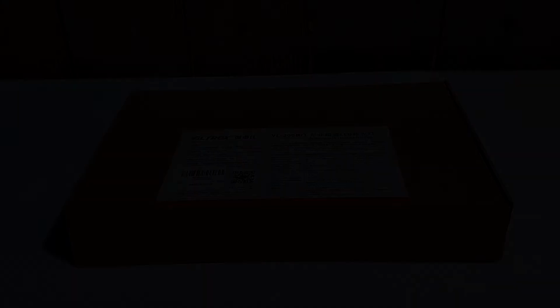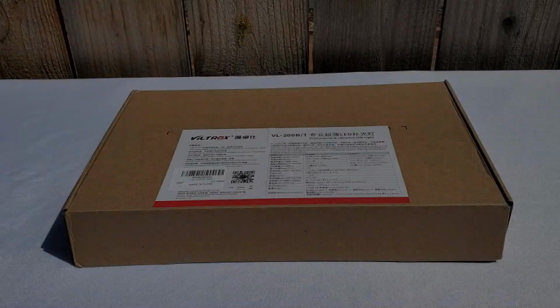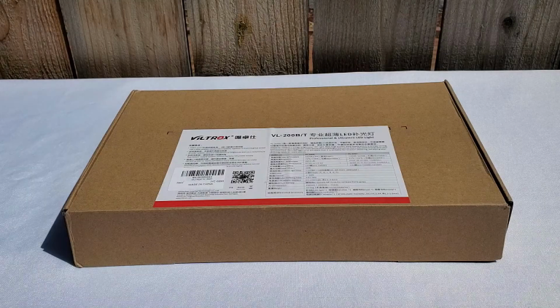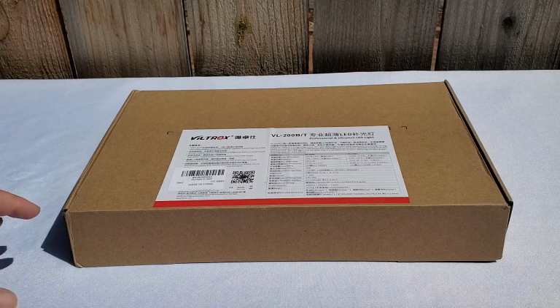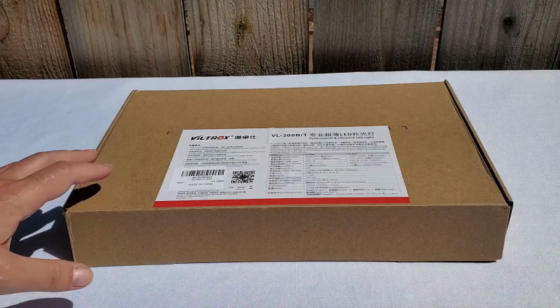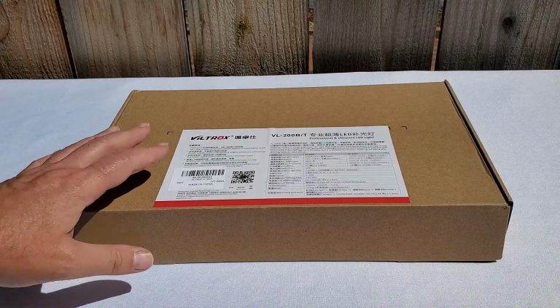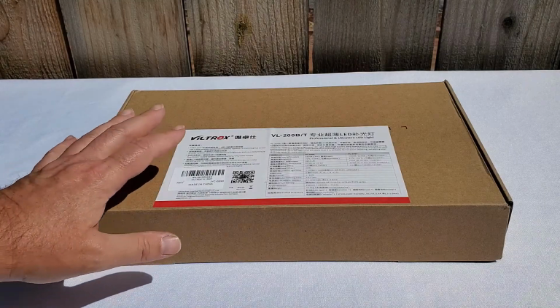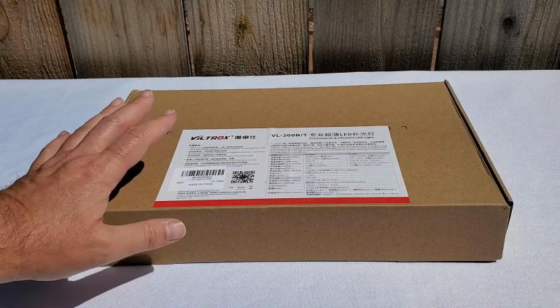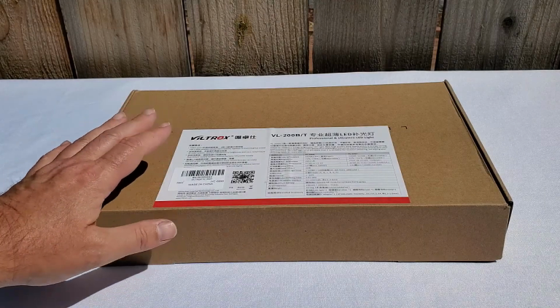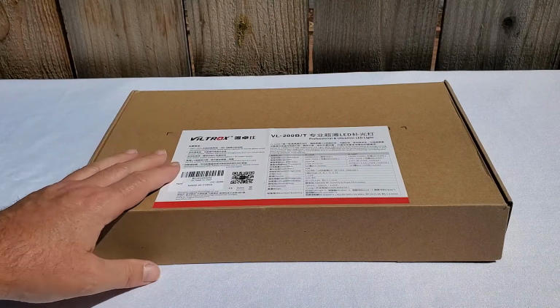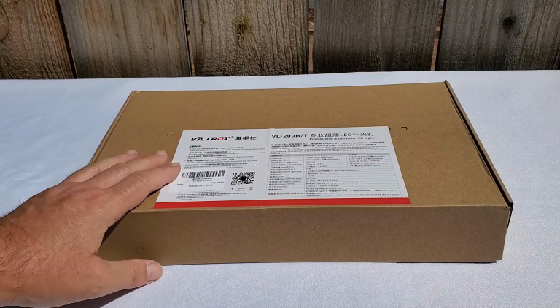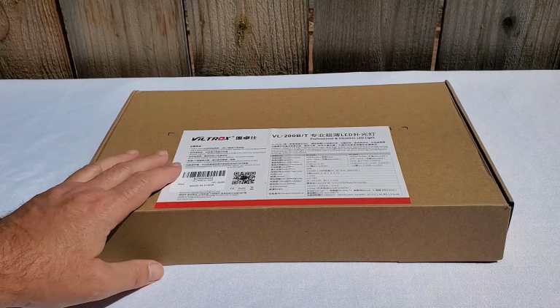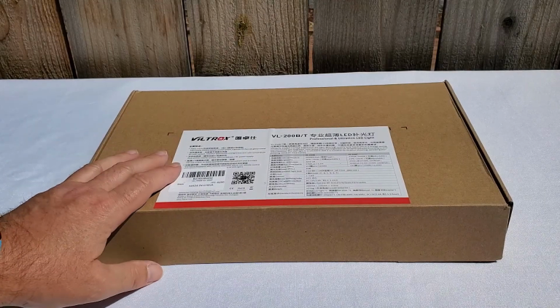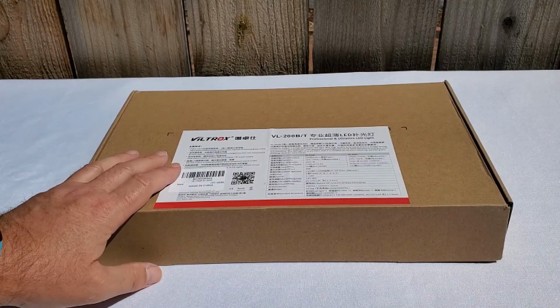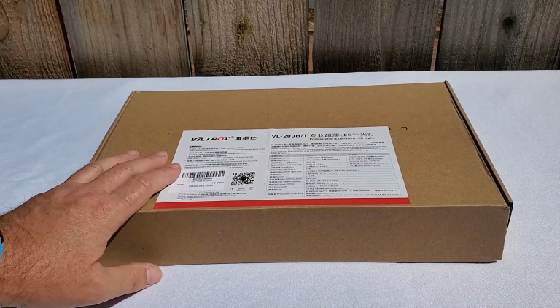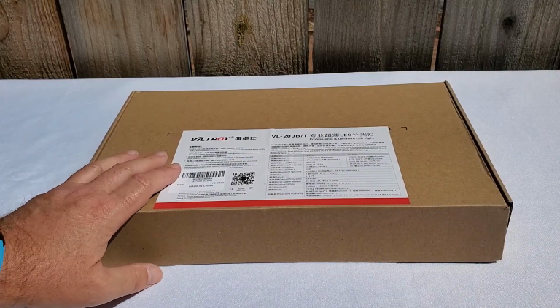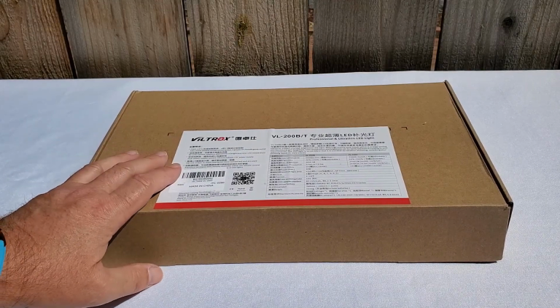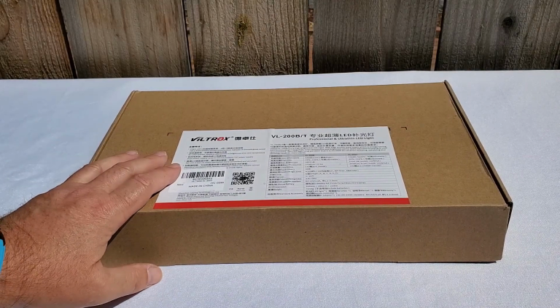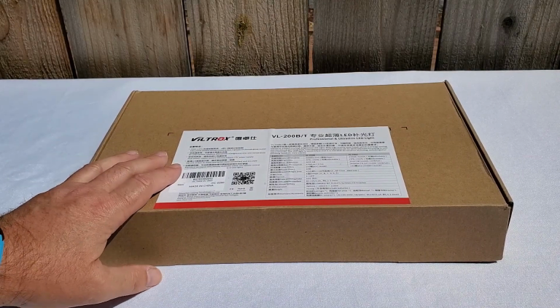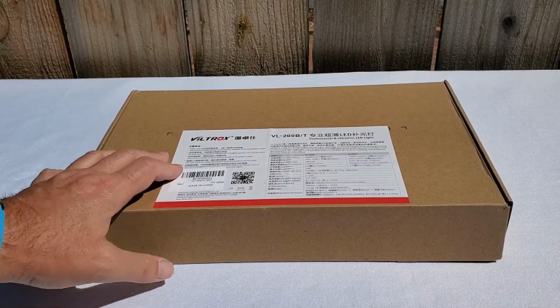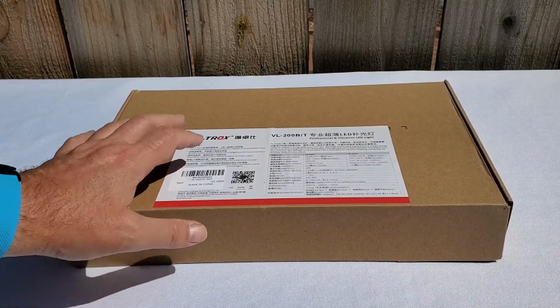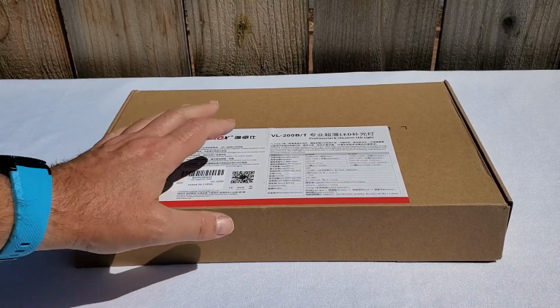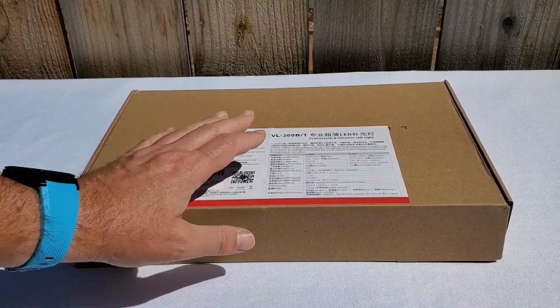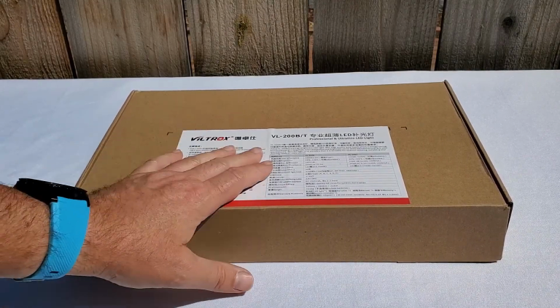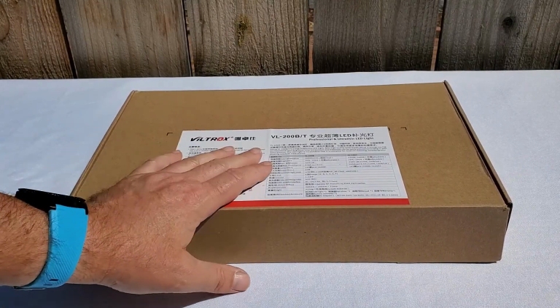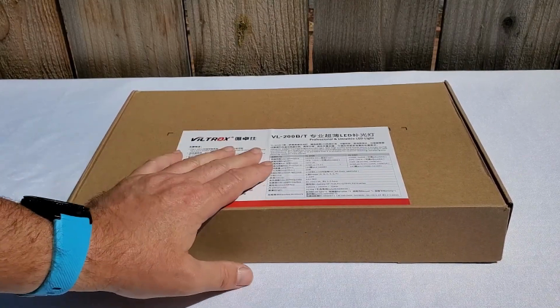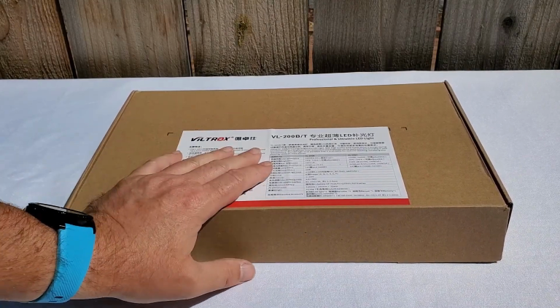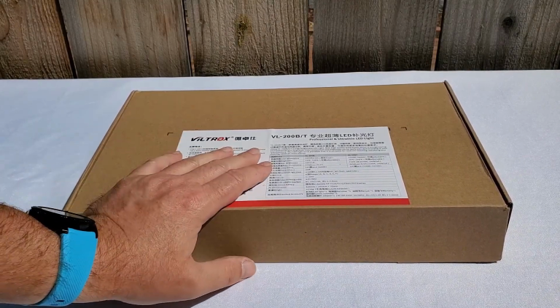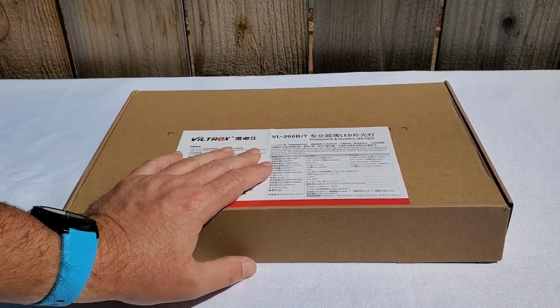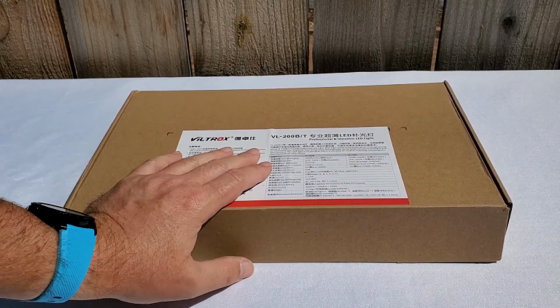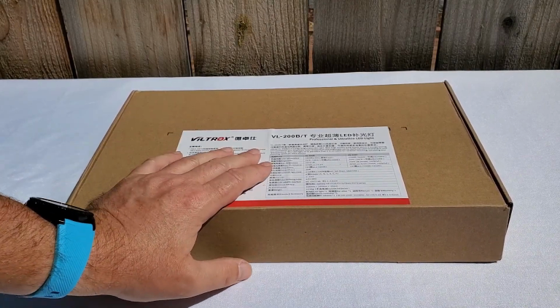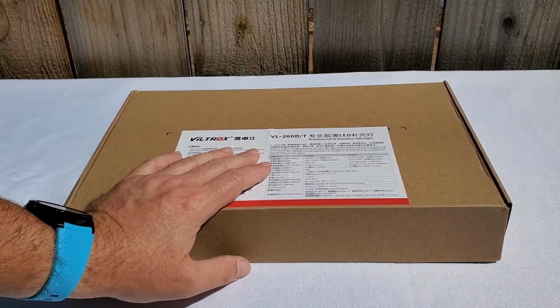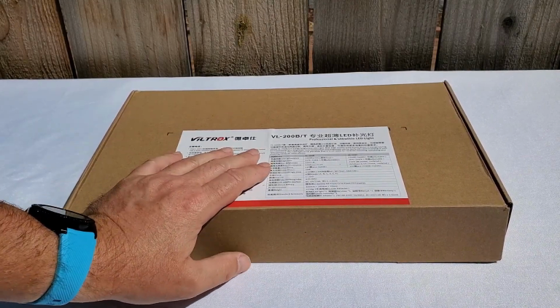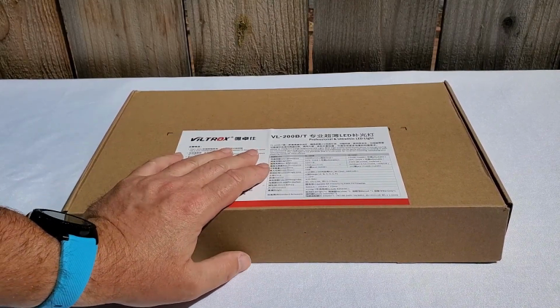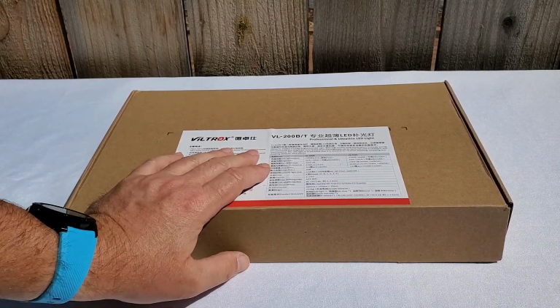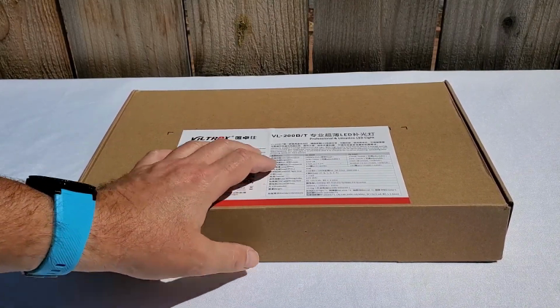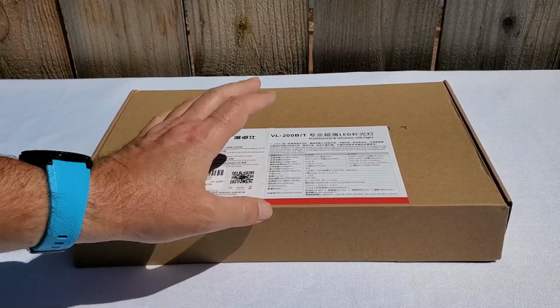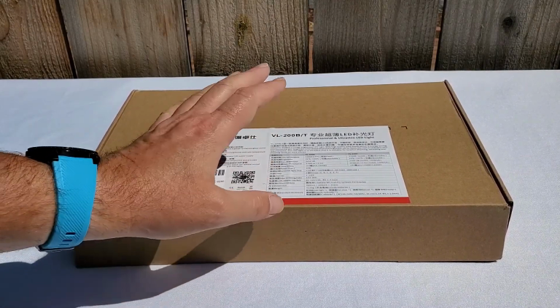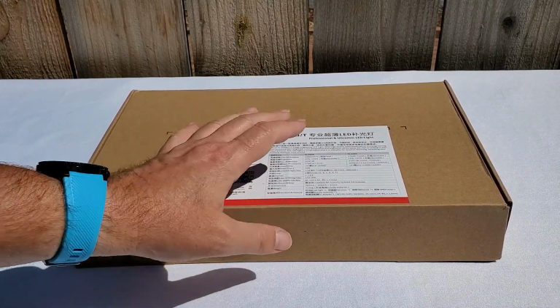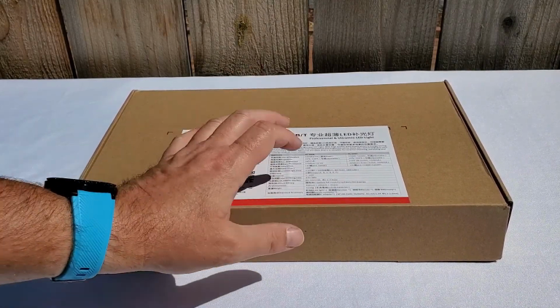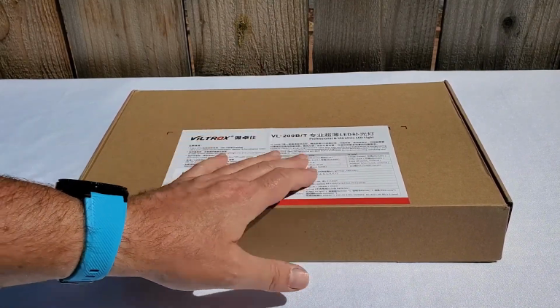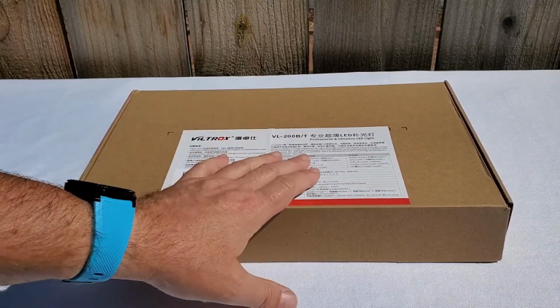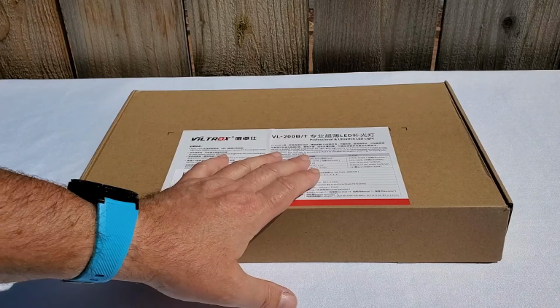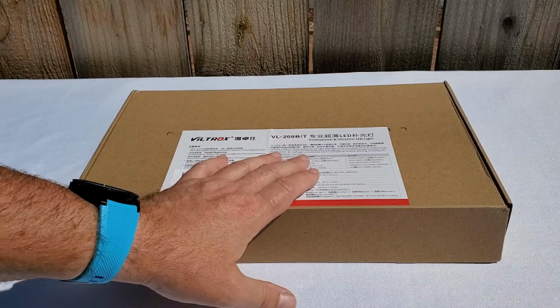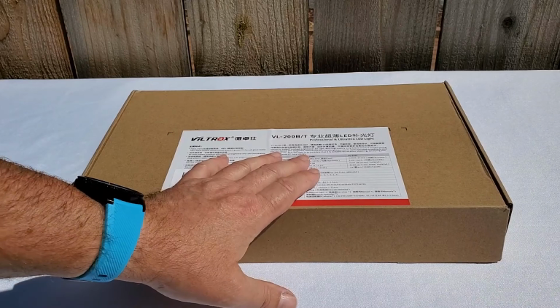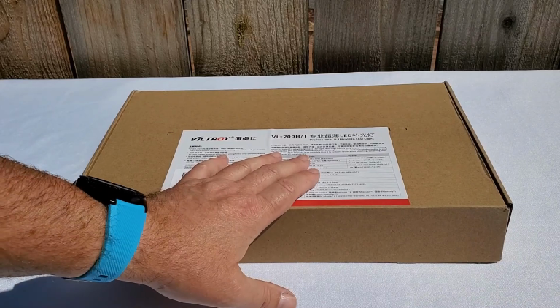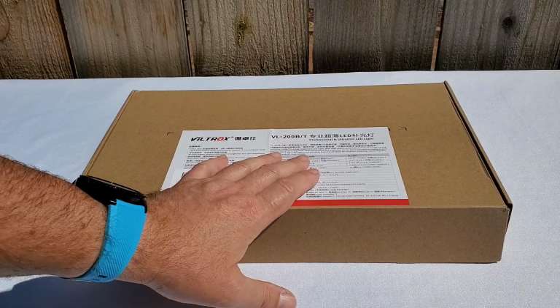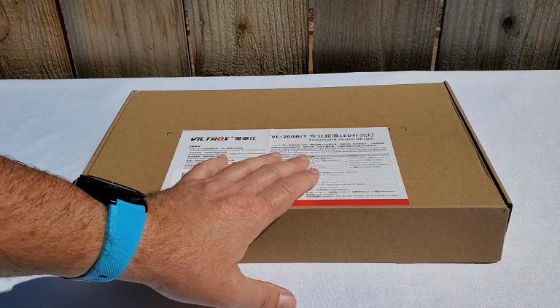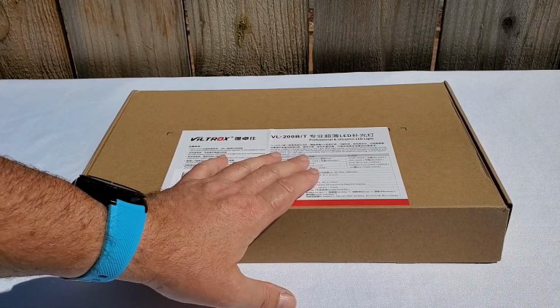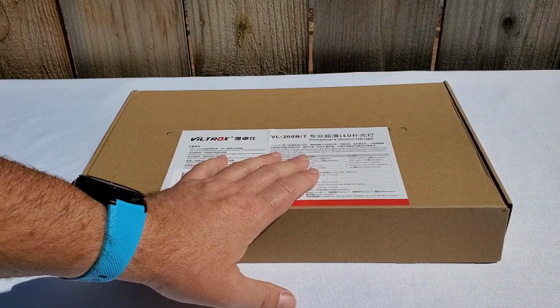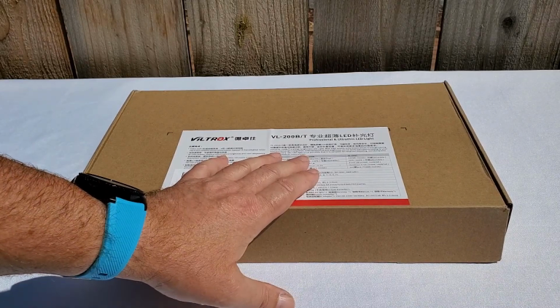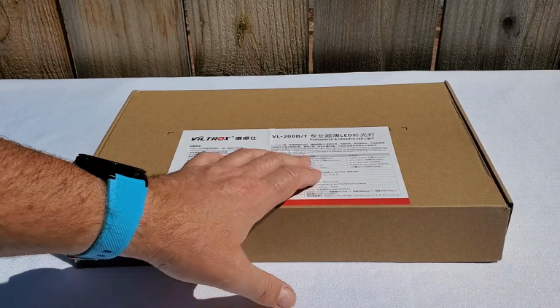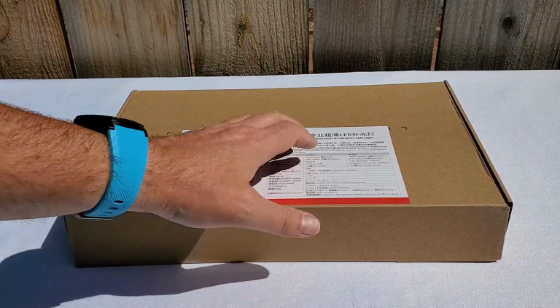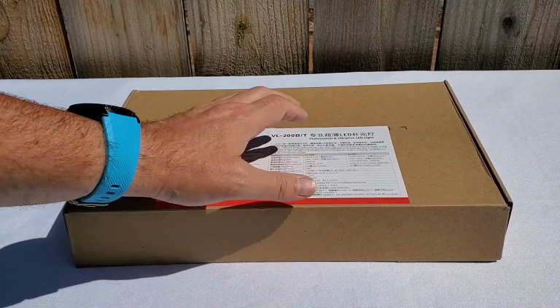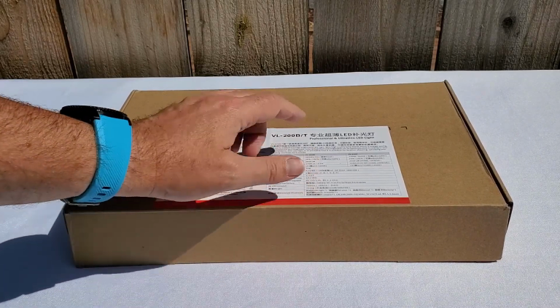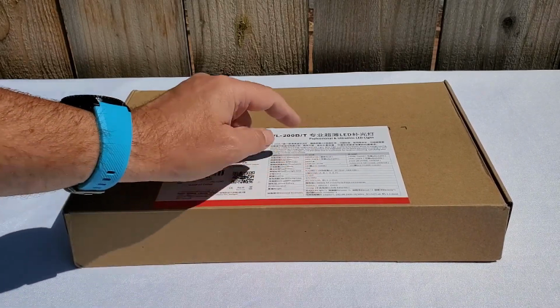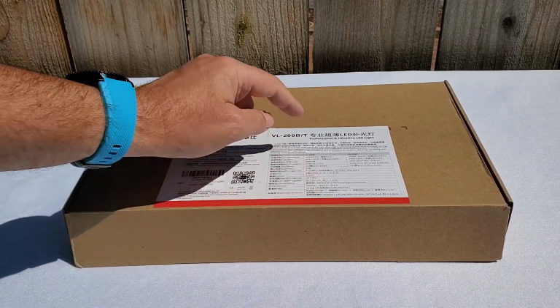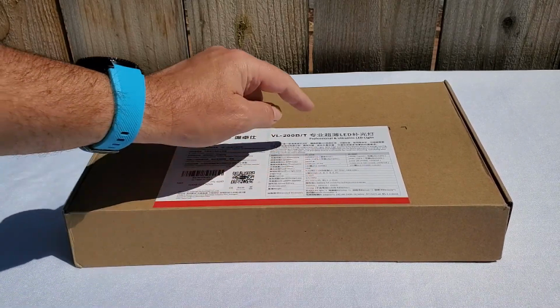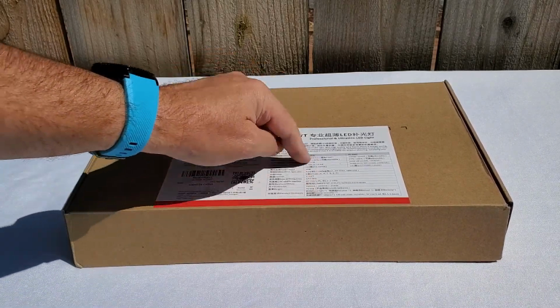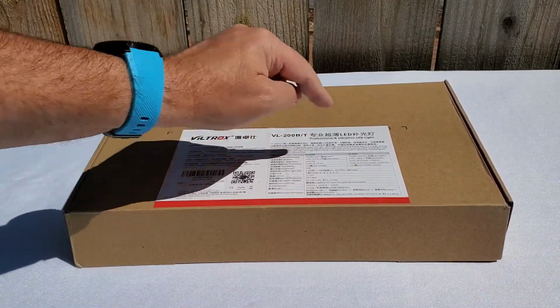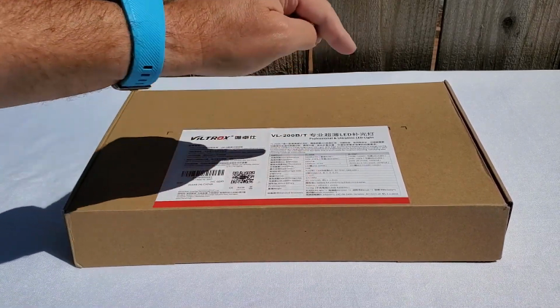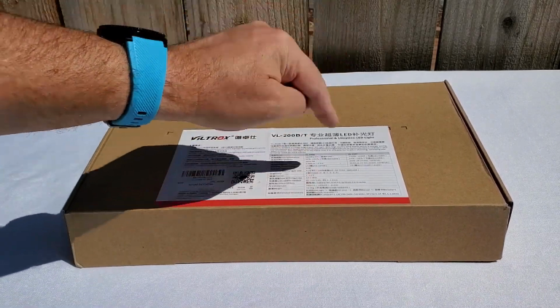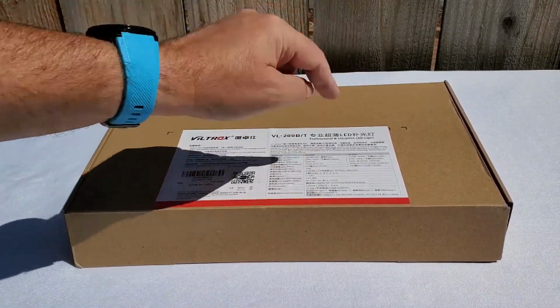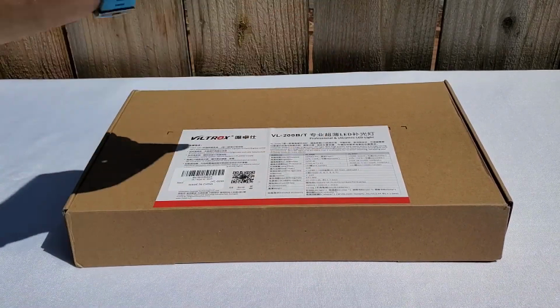Here it is — the Viltrox professional, ultra light, ultra thin LED lights.